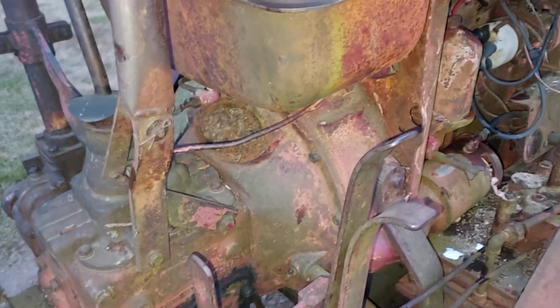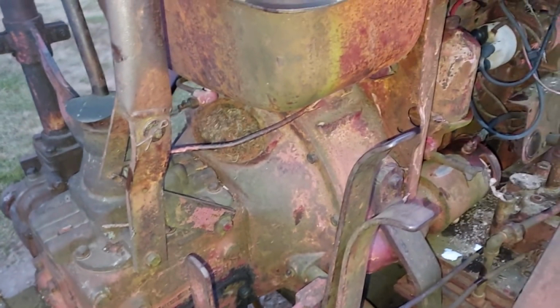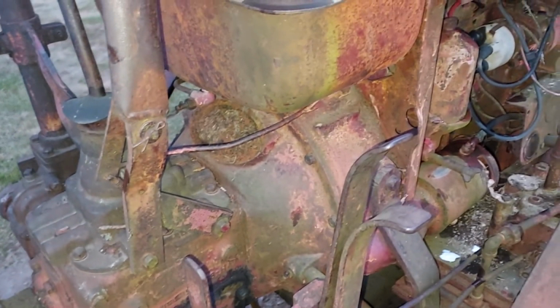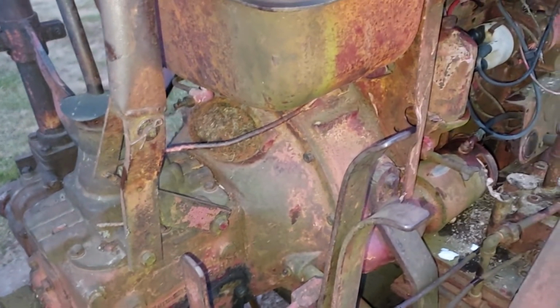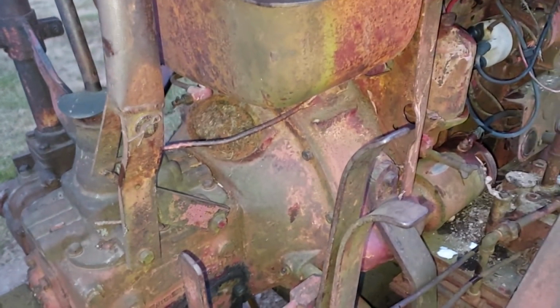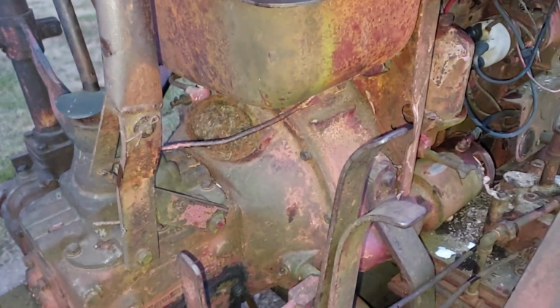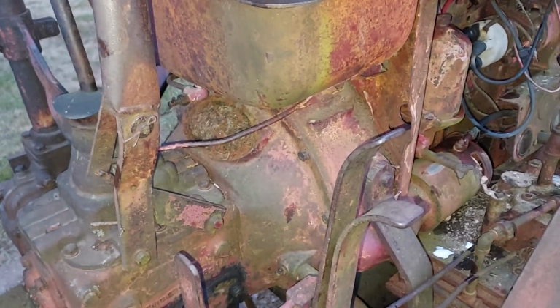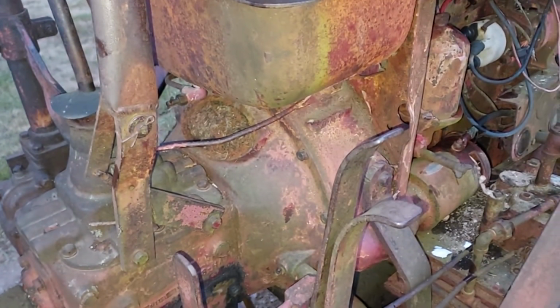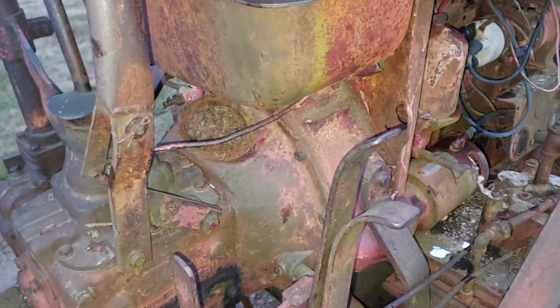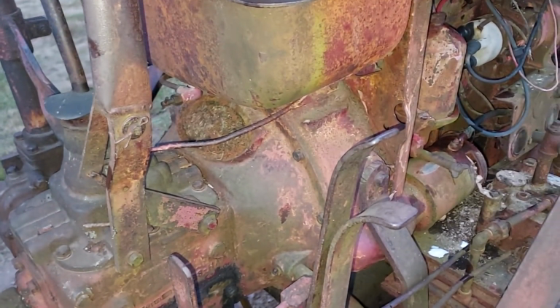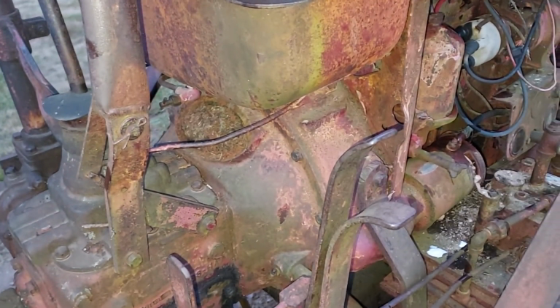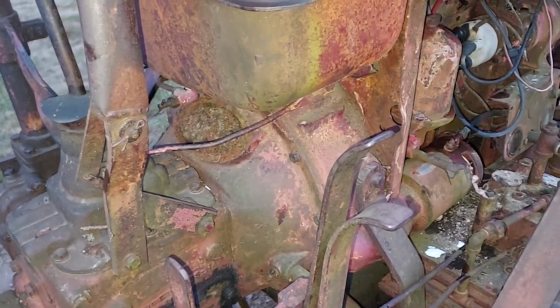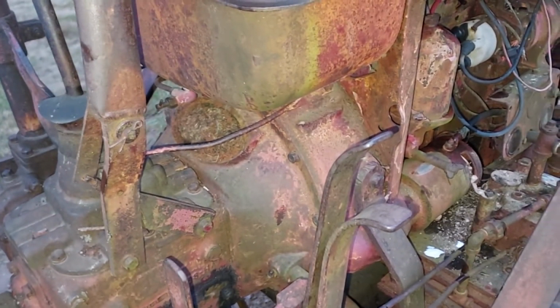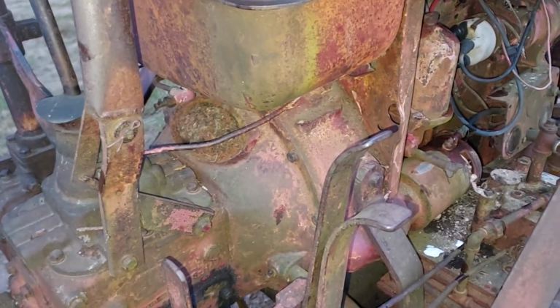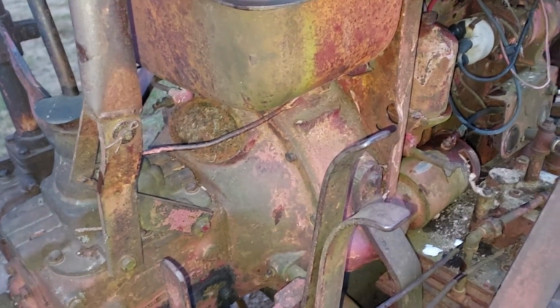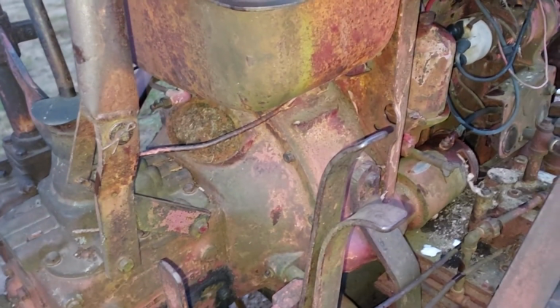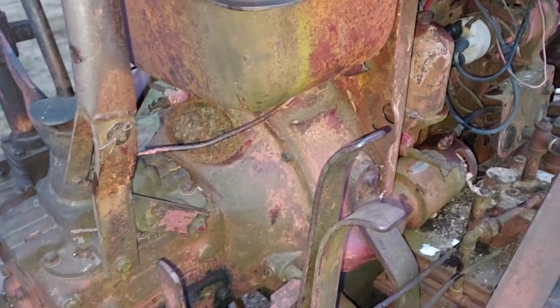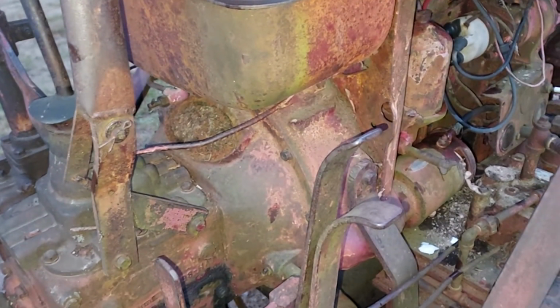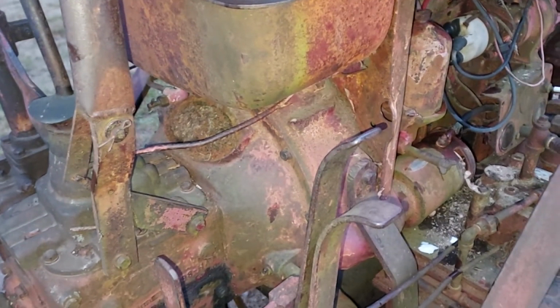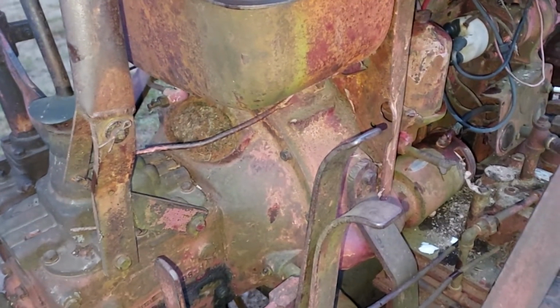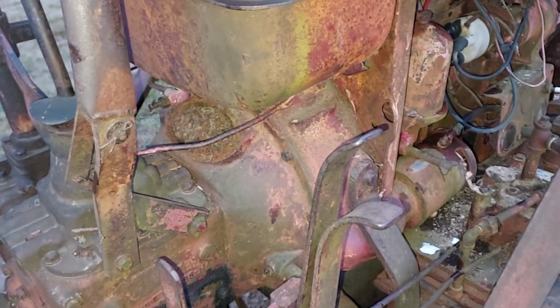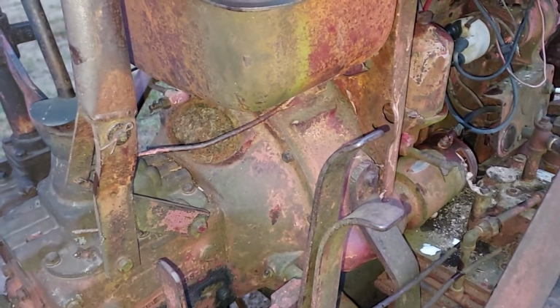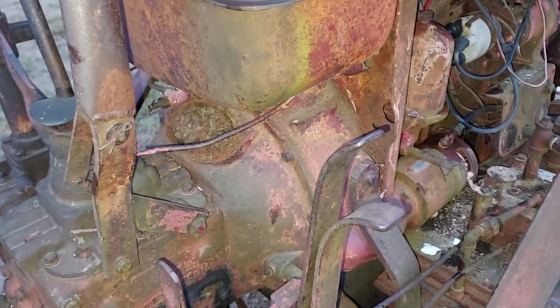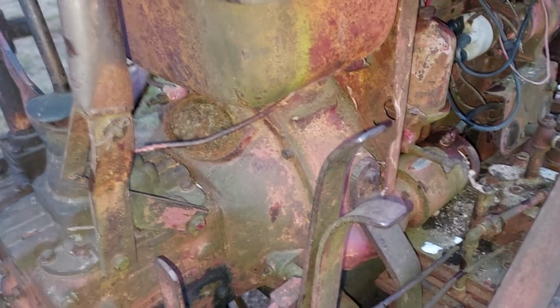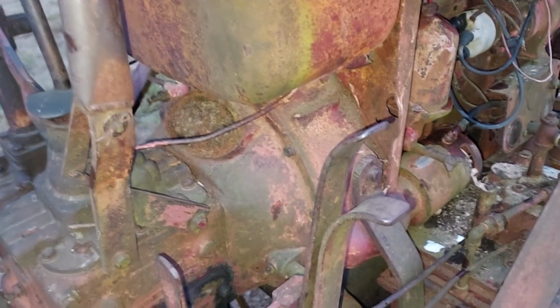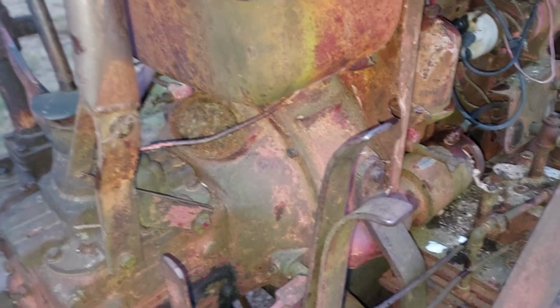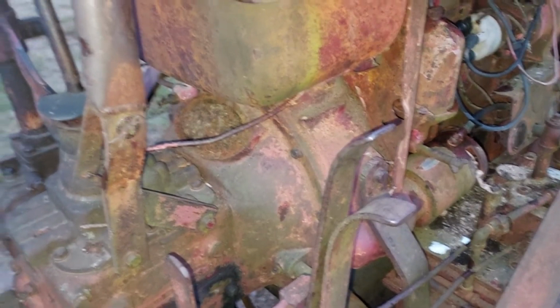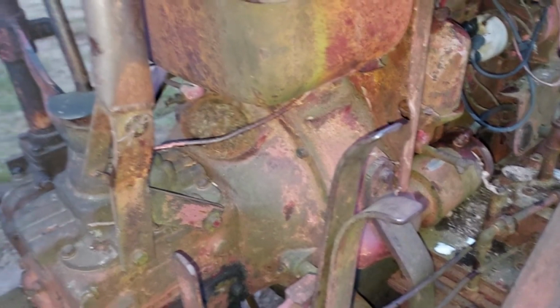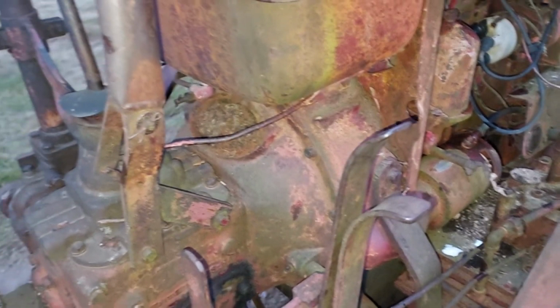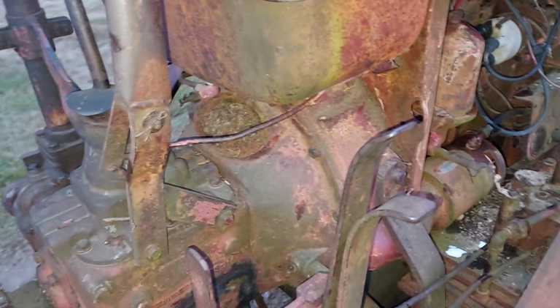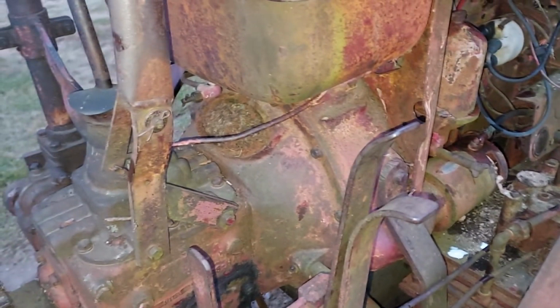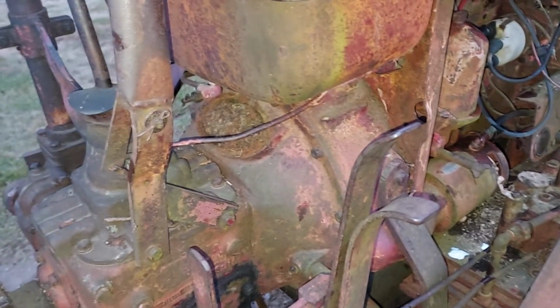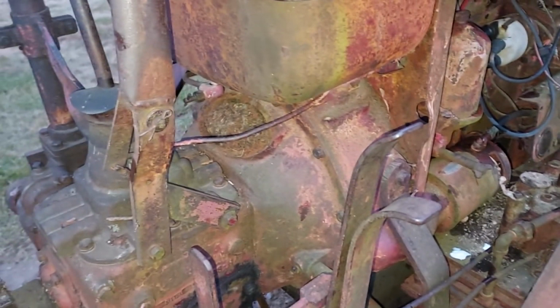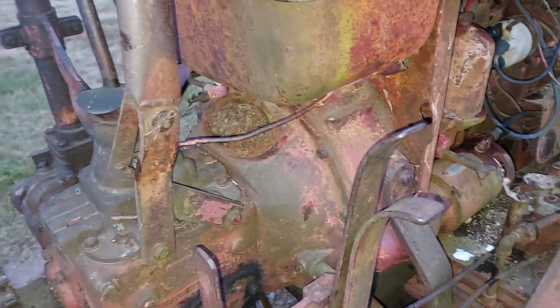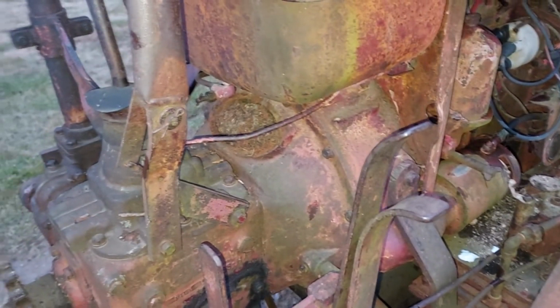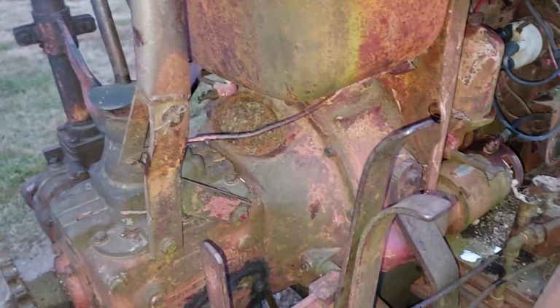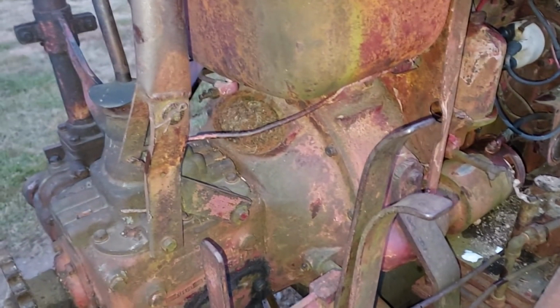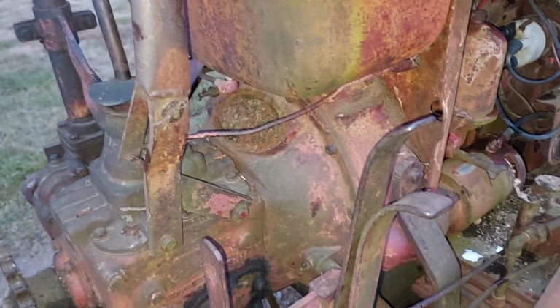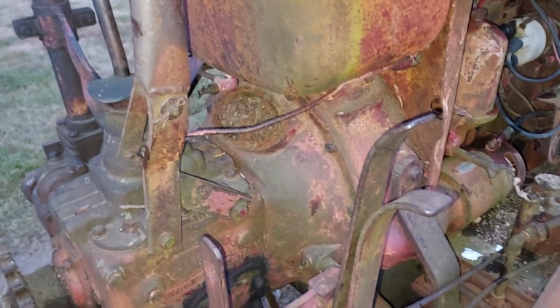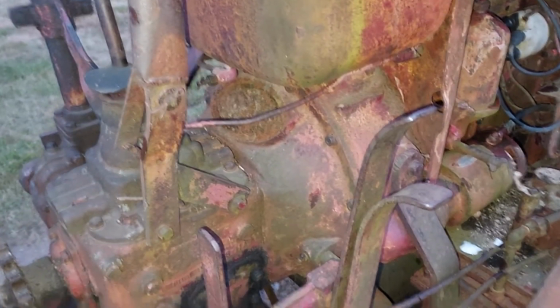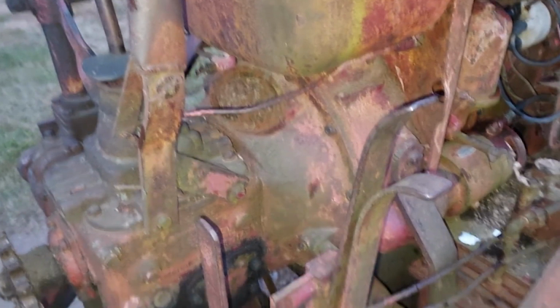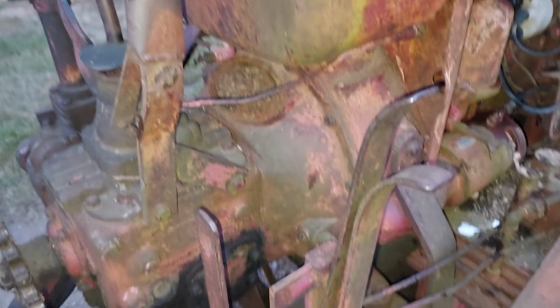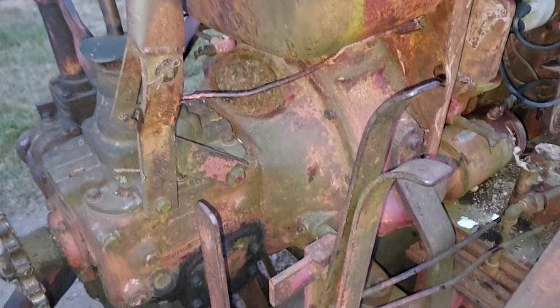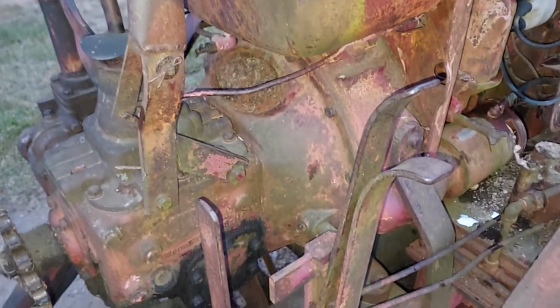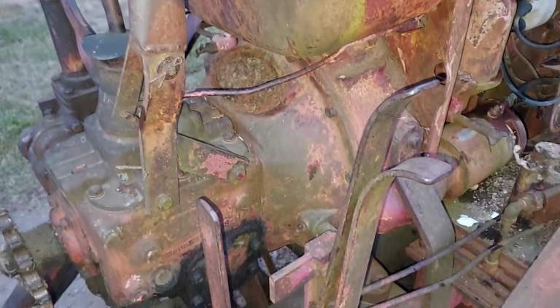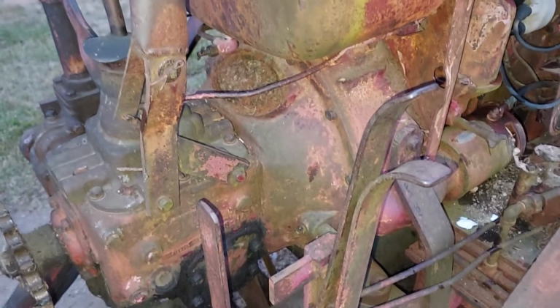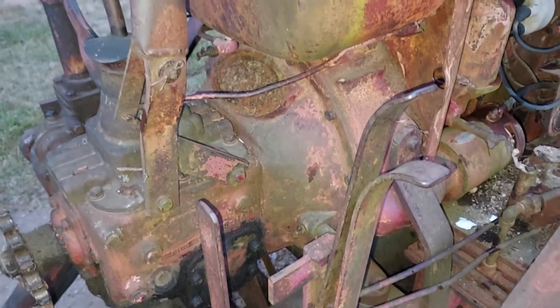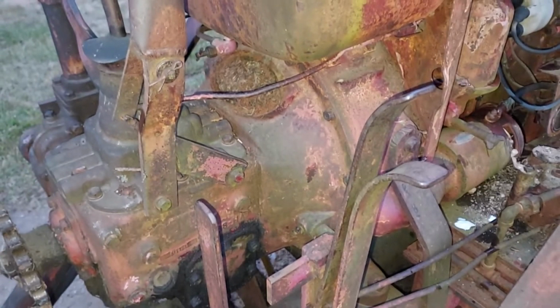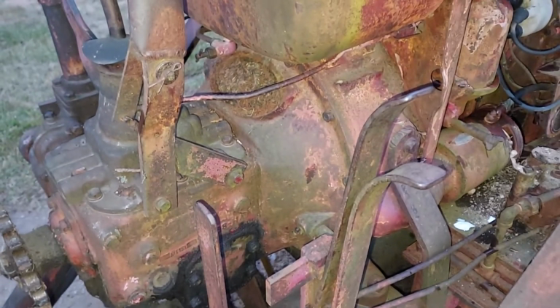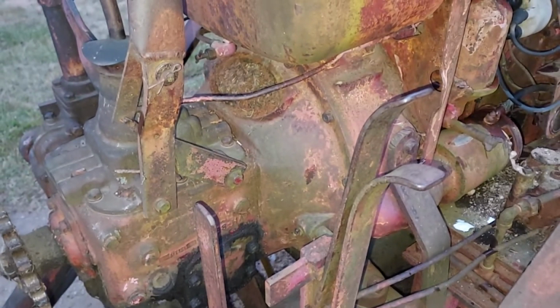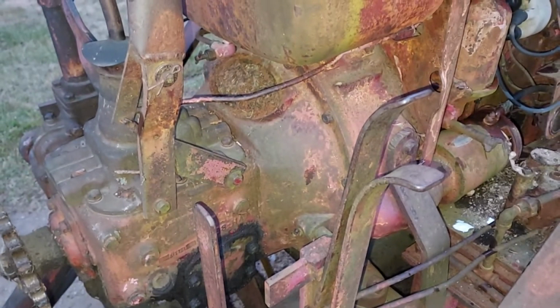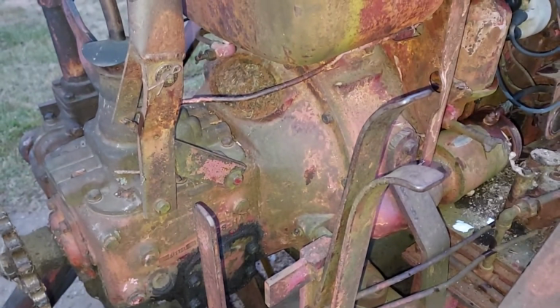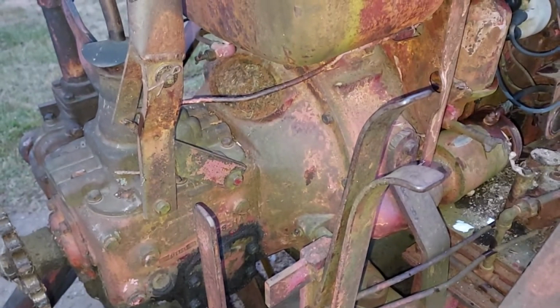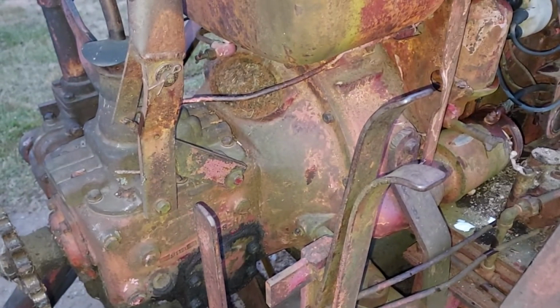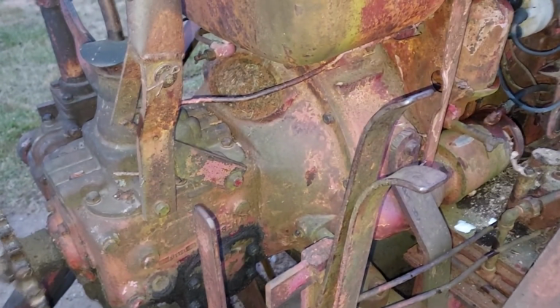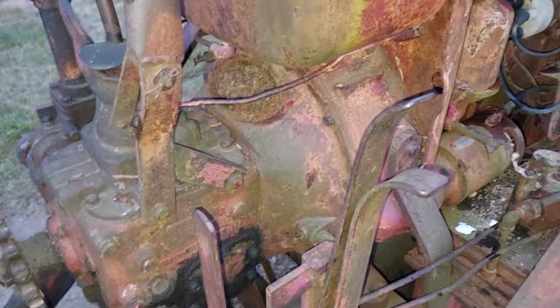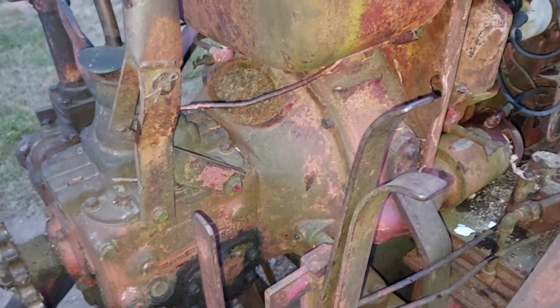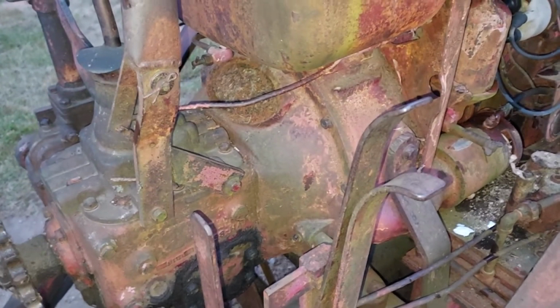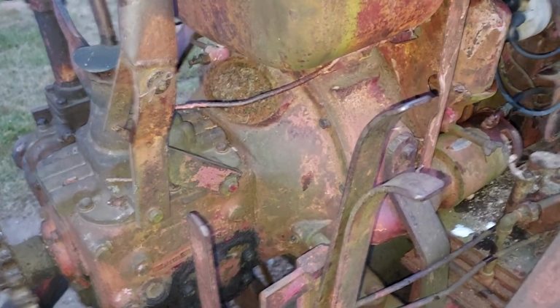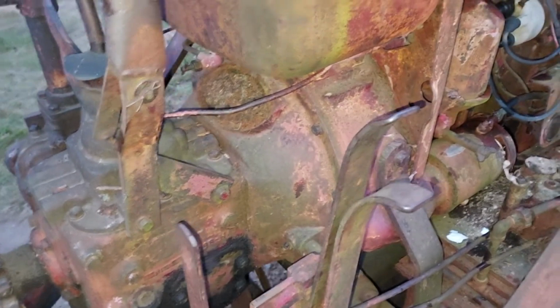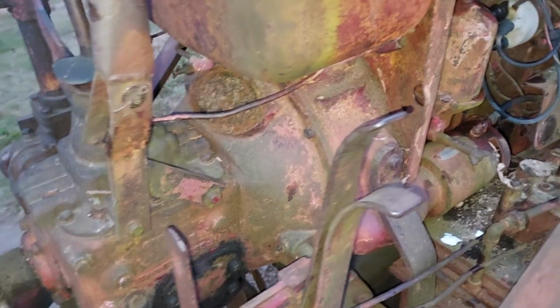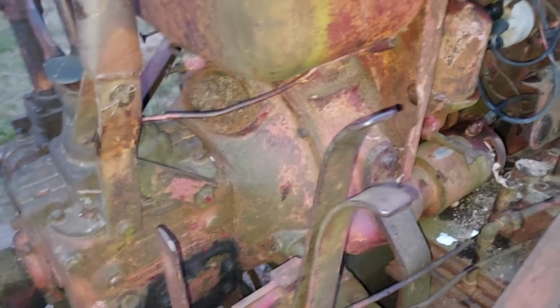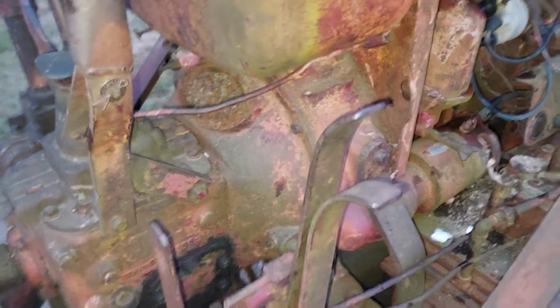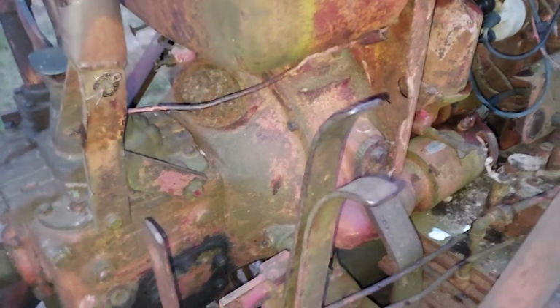Hoping it cleans up easy, because I've had clutches where I had to cut them apart to get them off. I don't even know what brand this is — I'll have to look up parts.